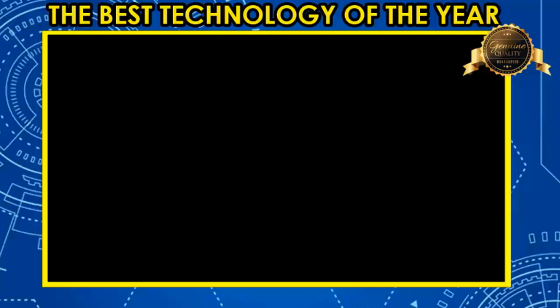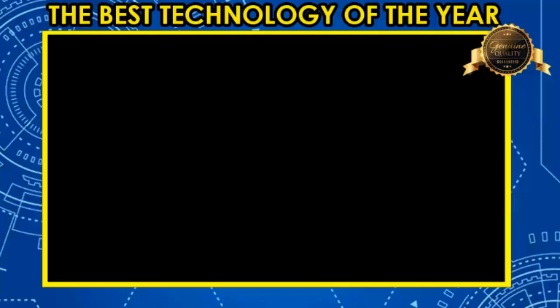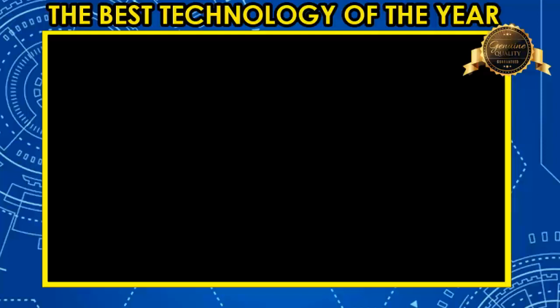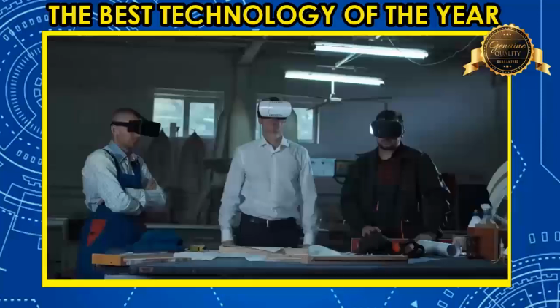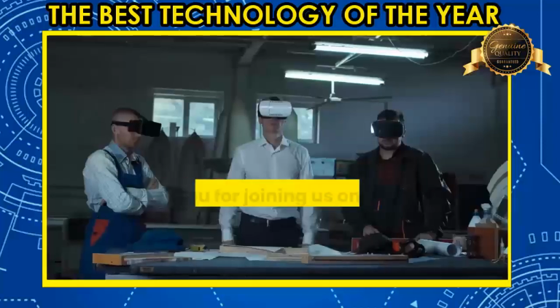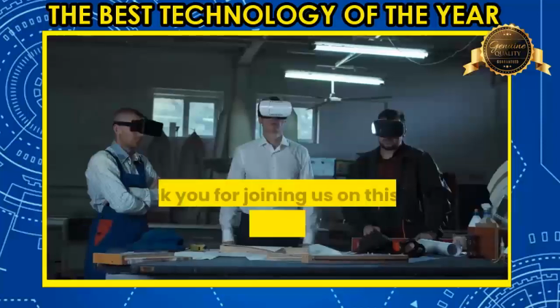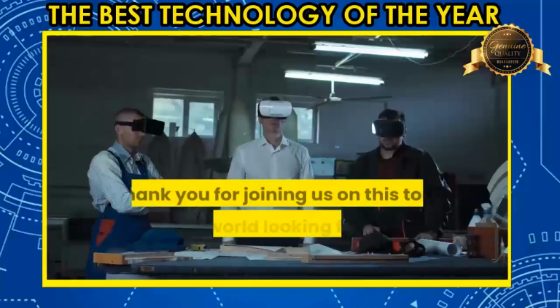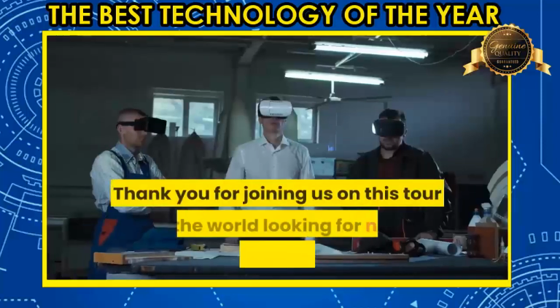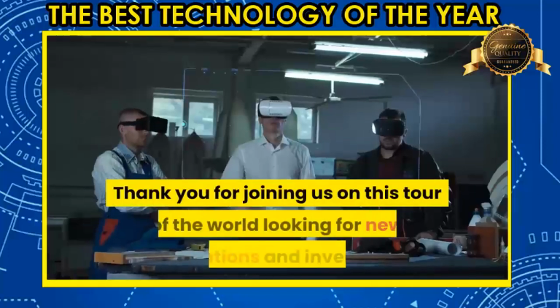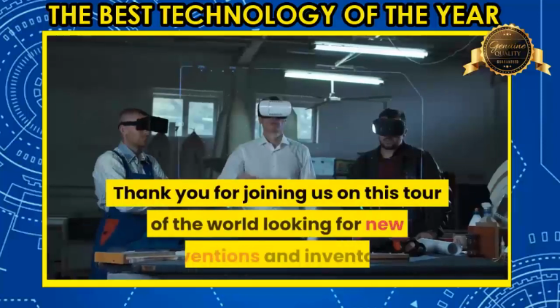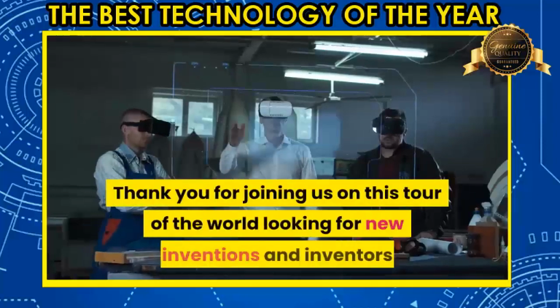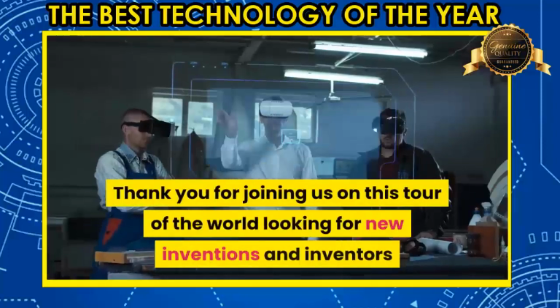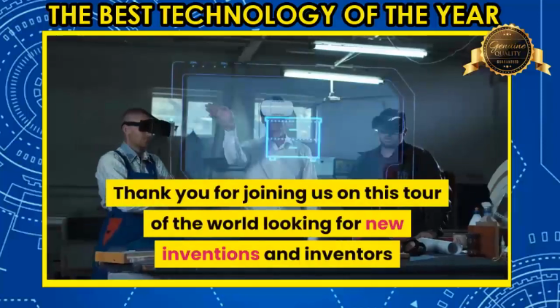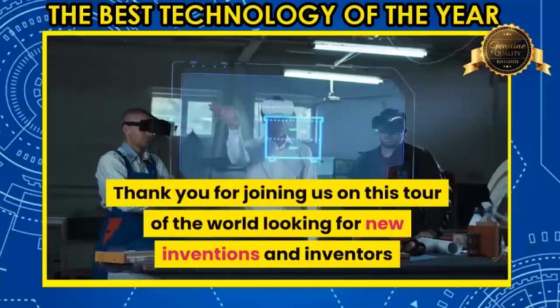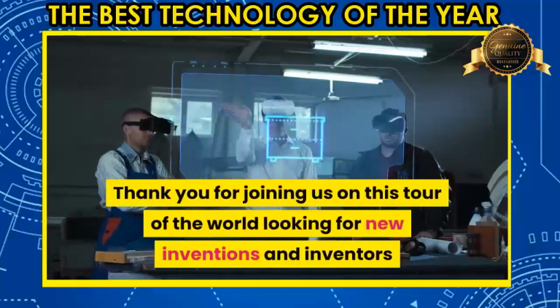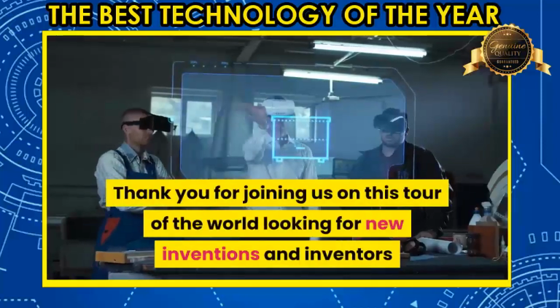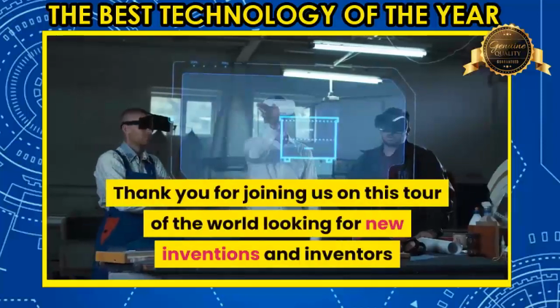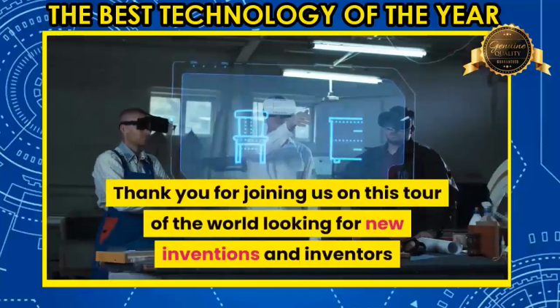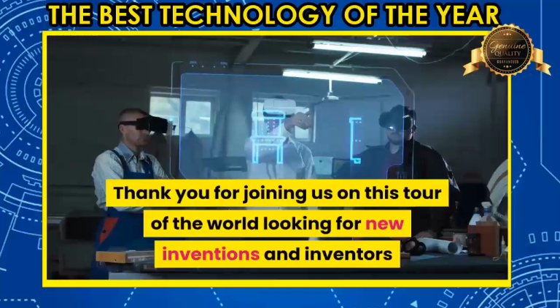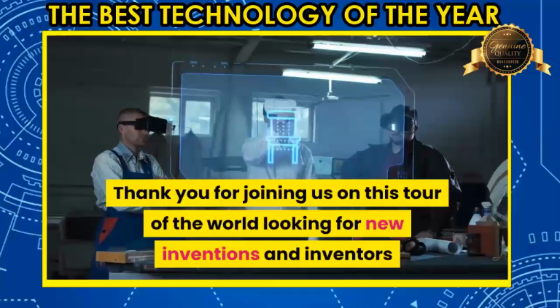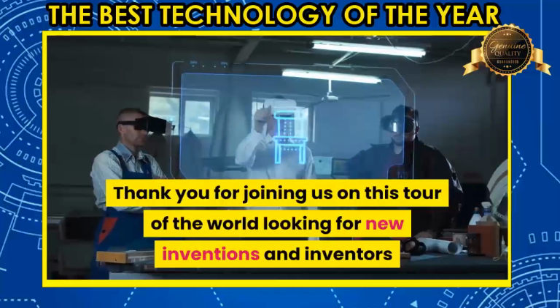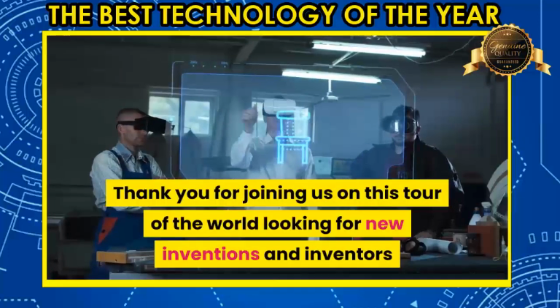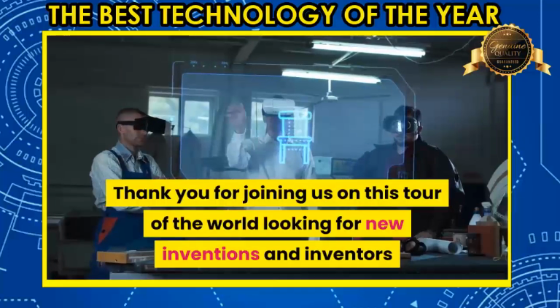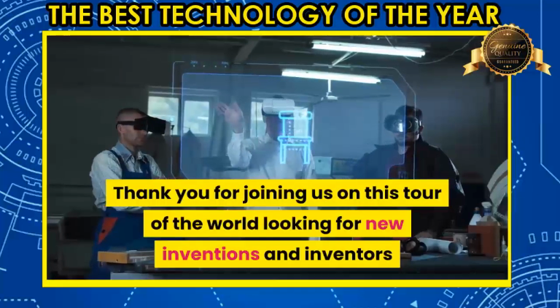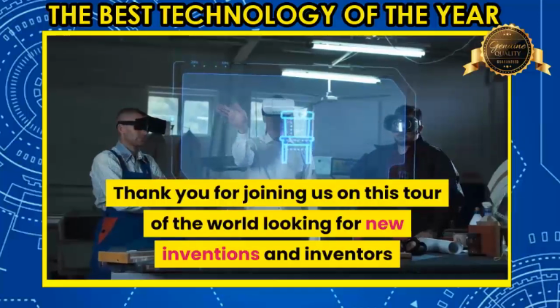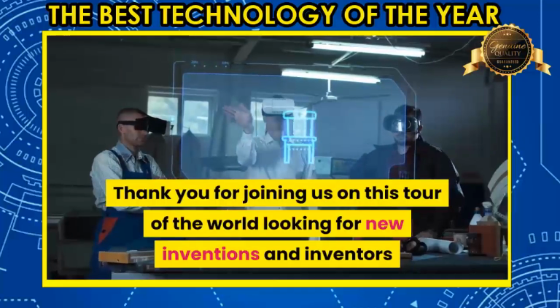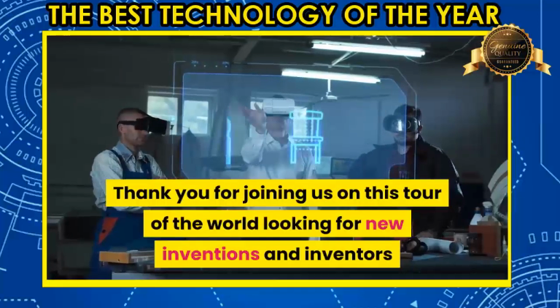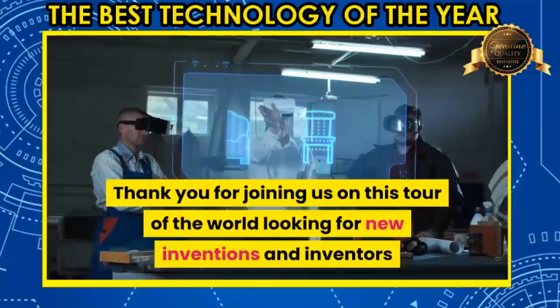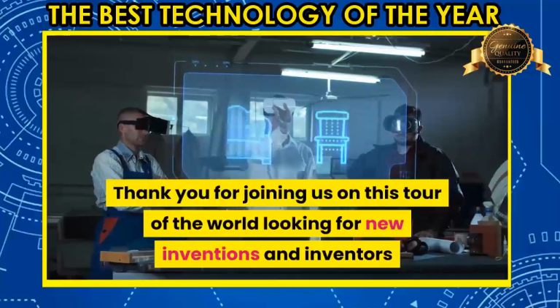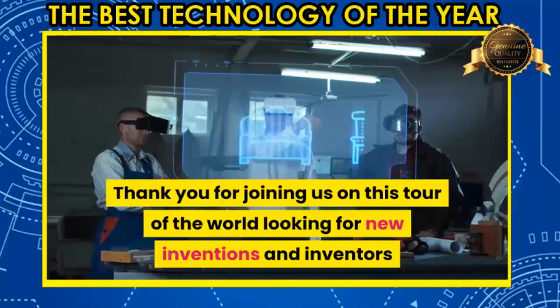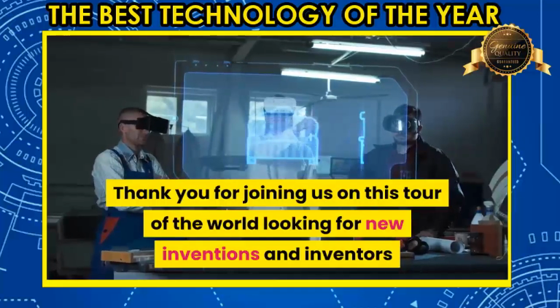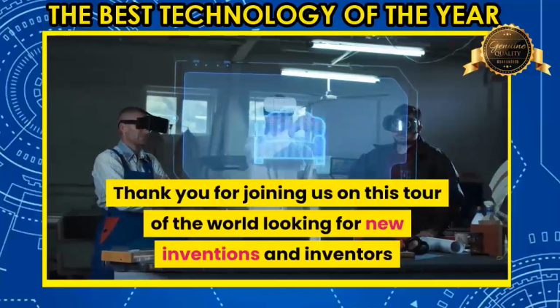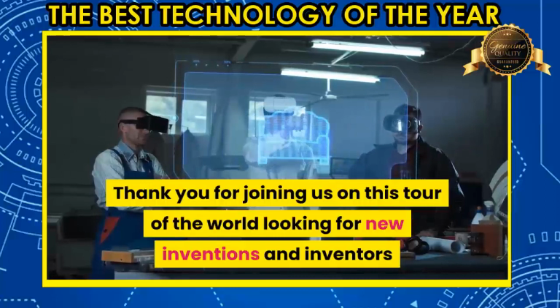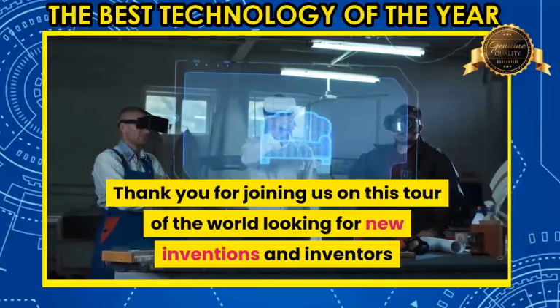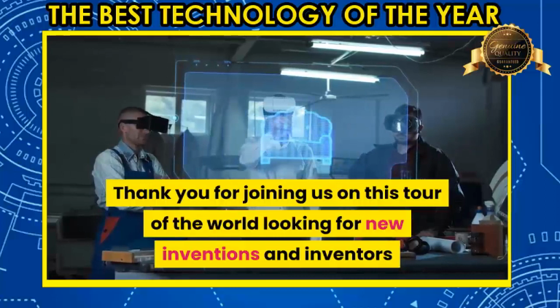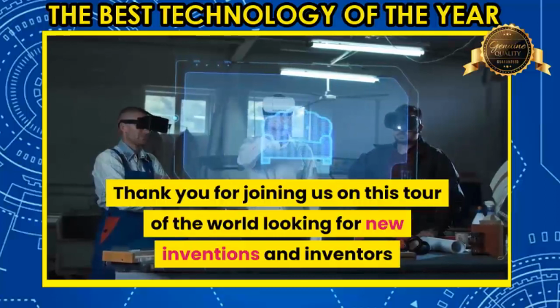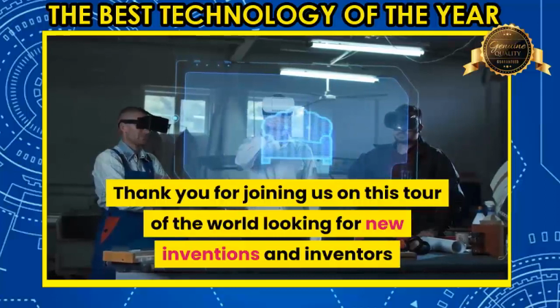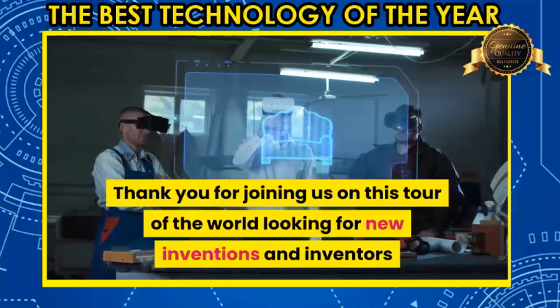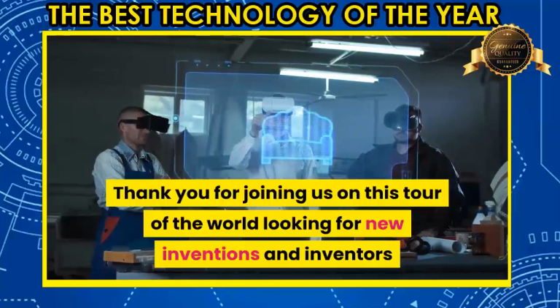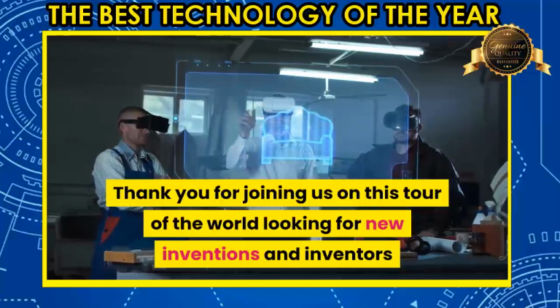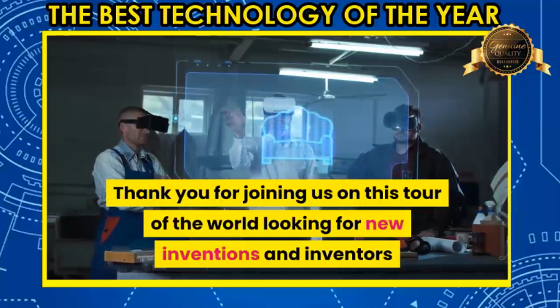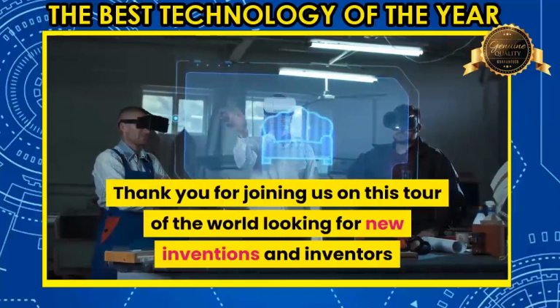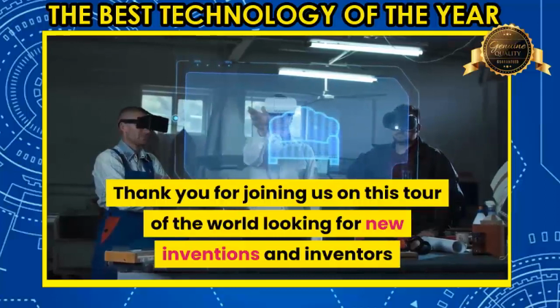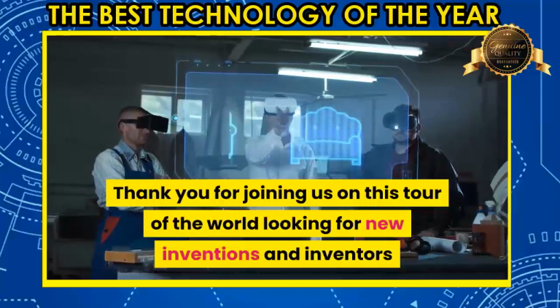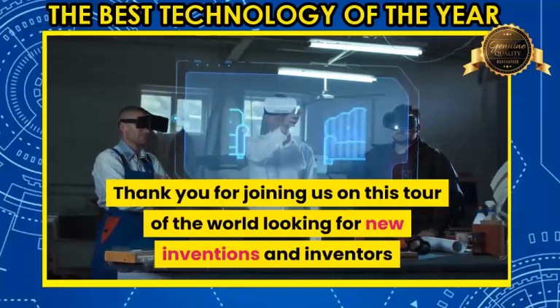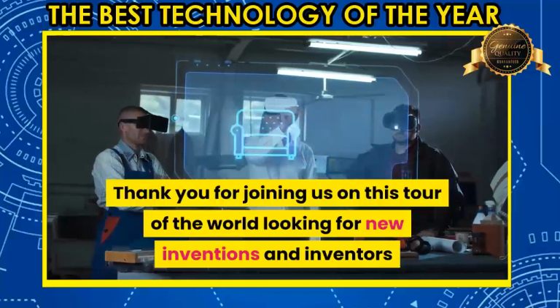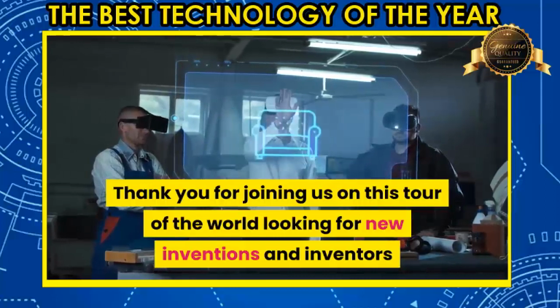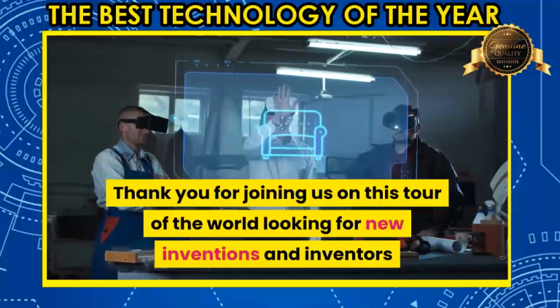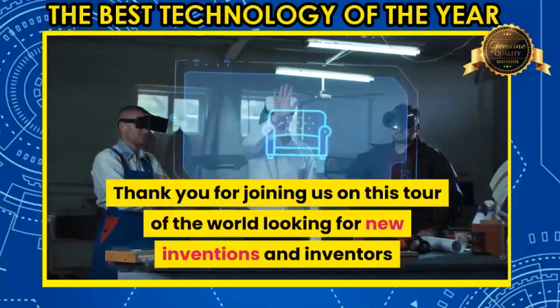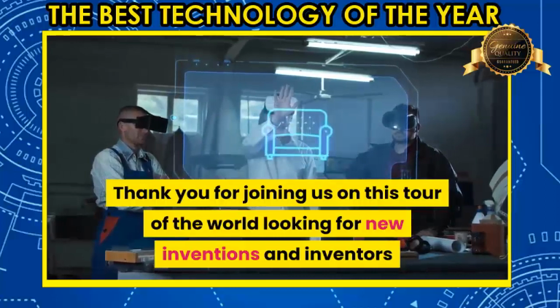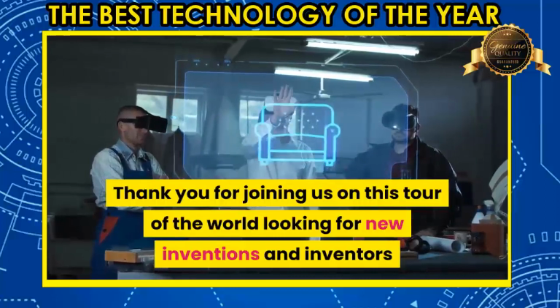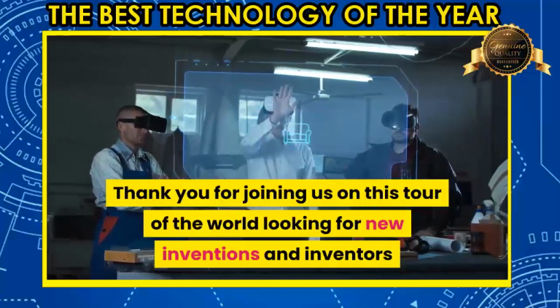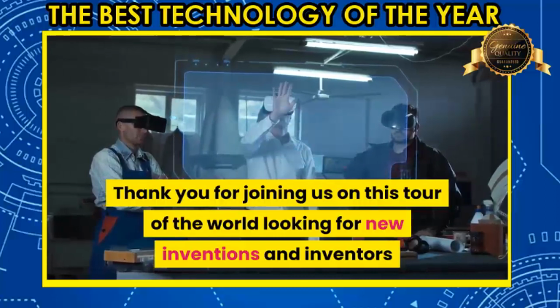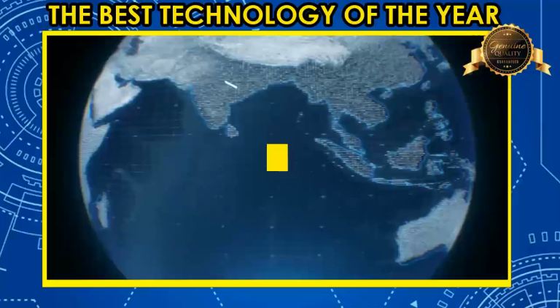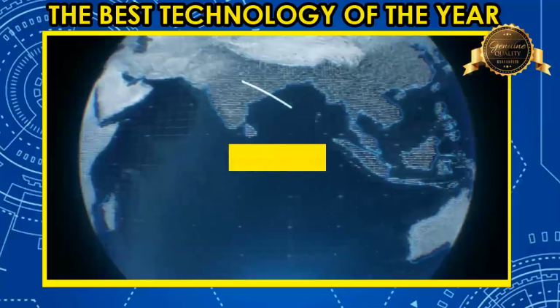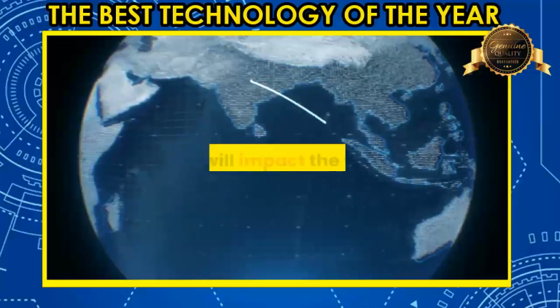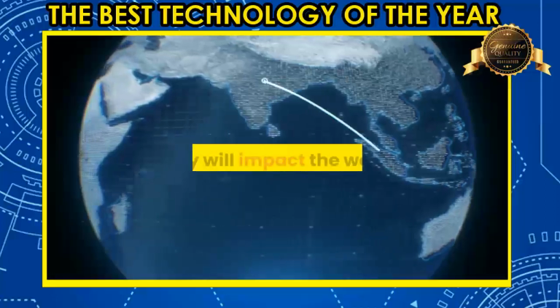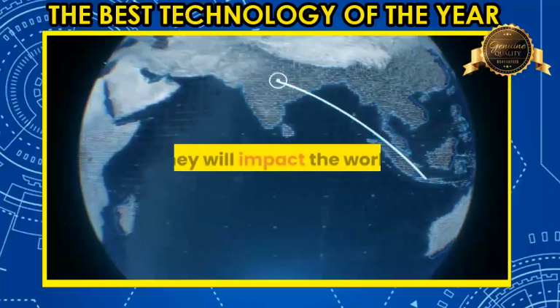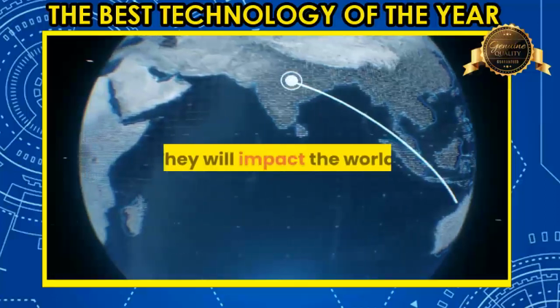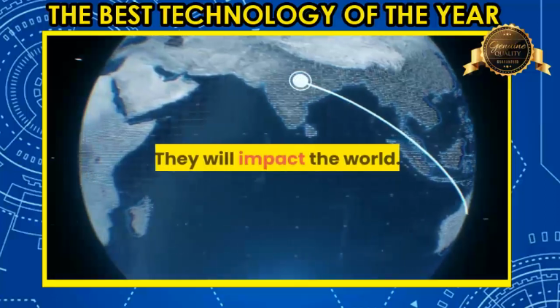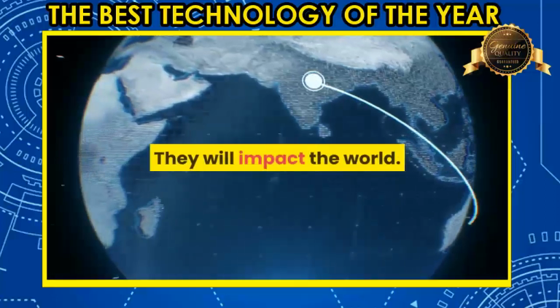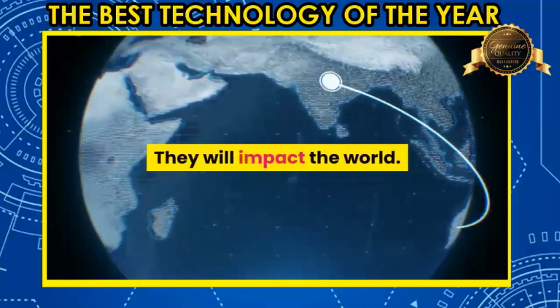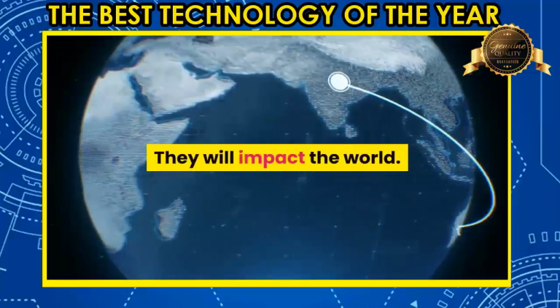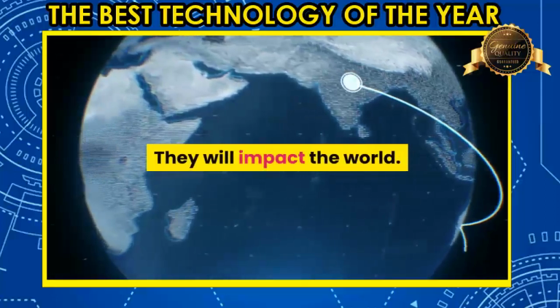Thank you for joining us on this tour of the world looking for new inventions and inventors. They will impact the world.